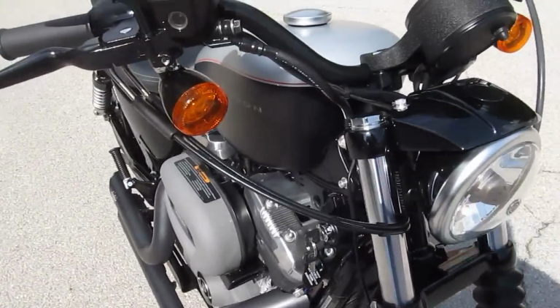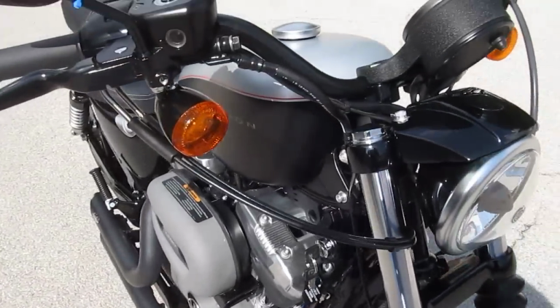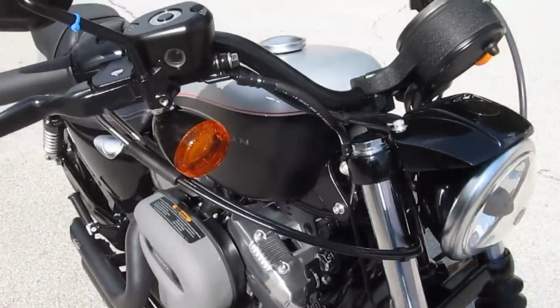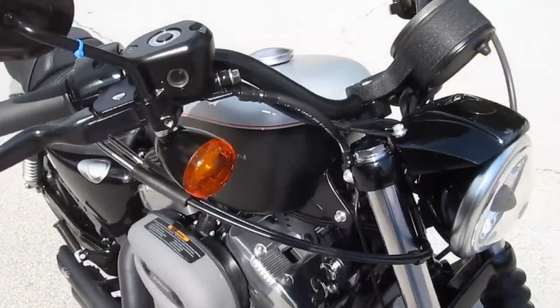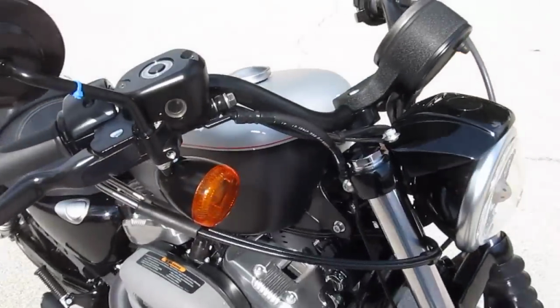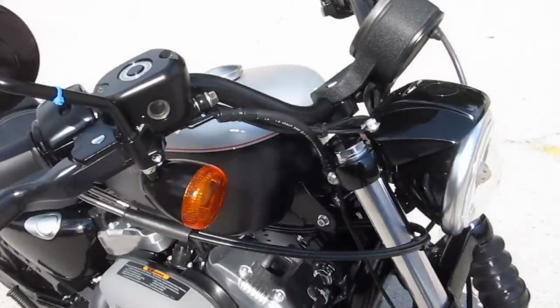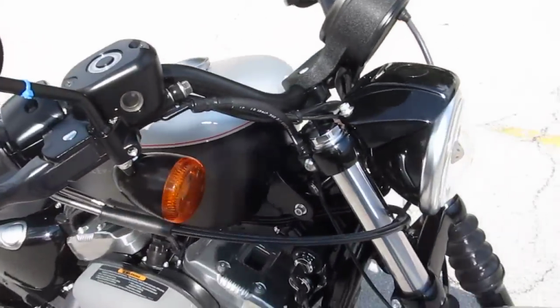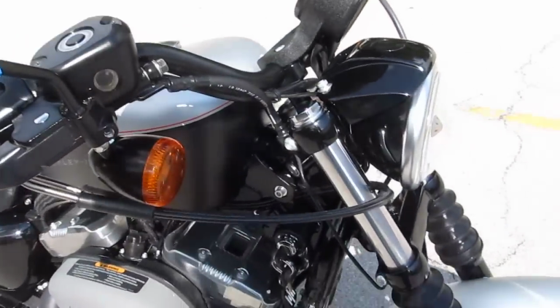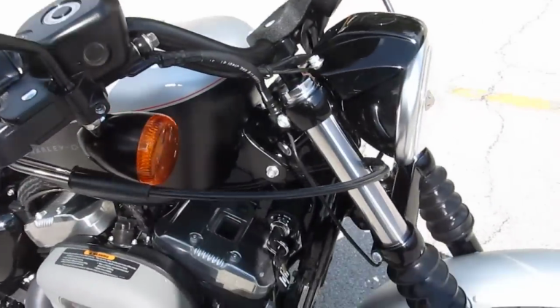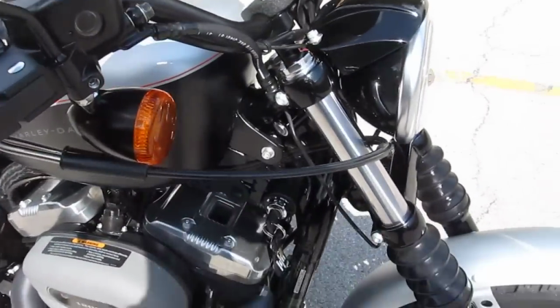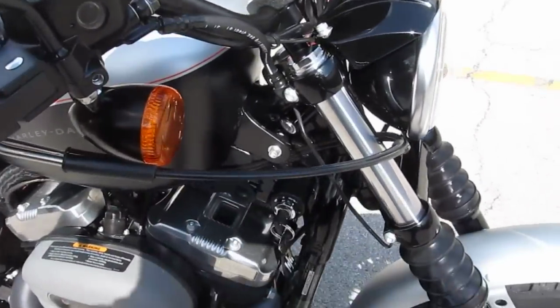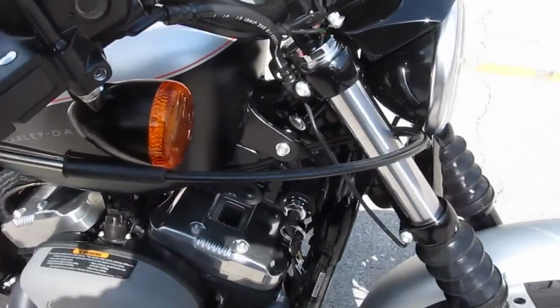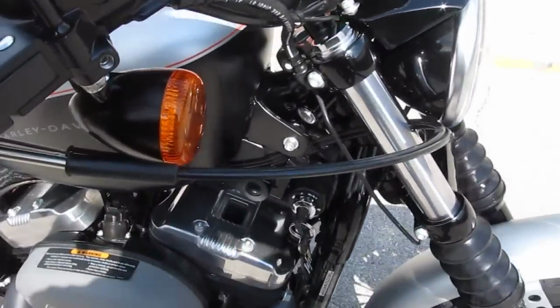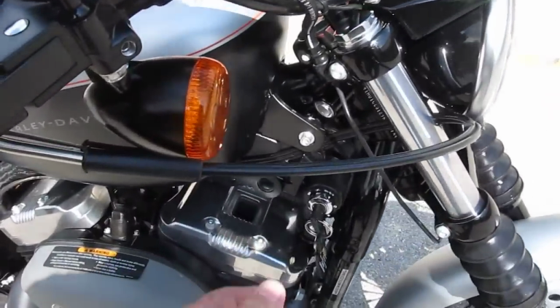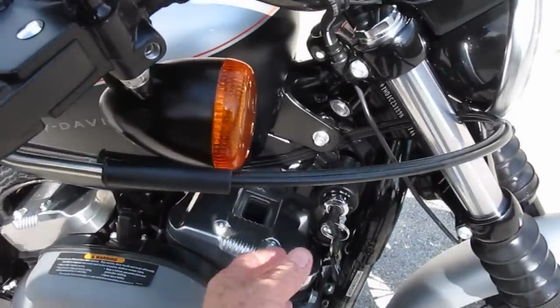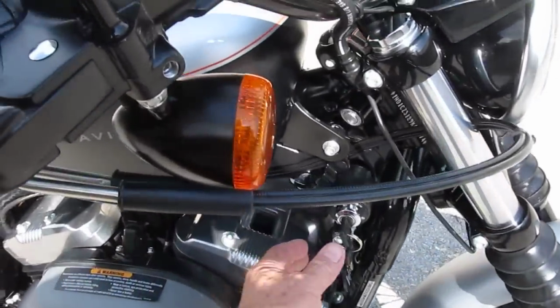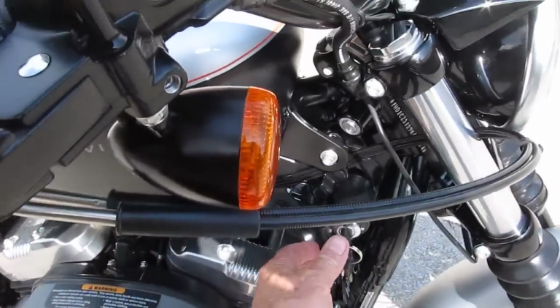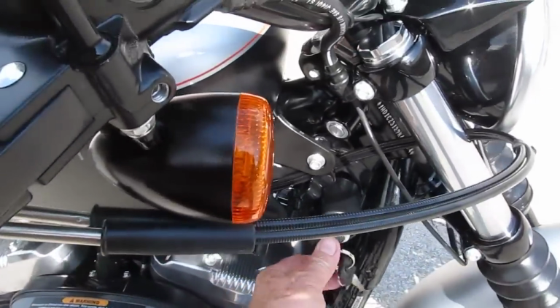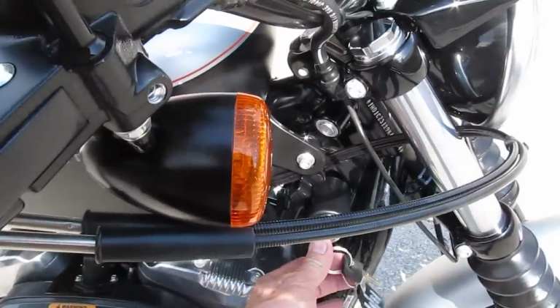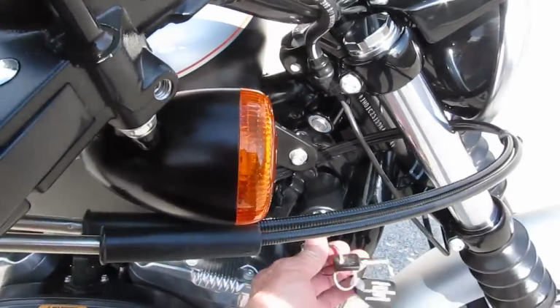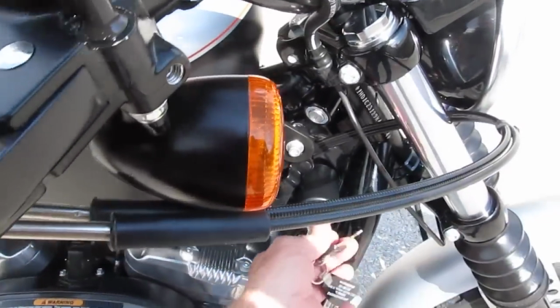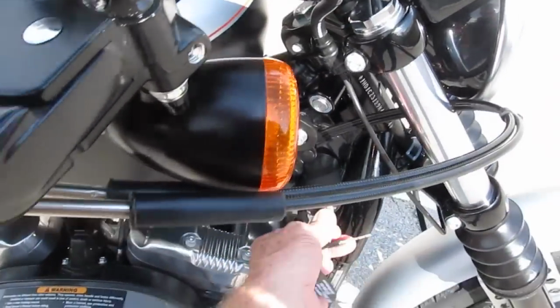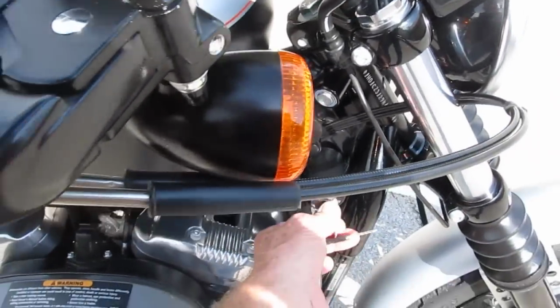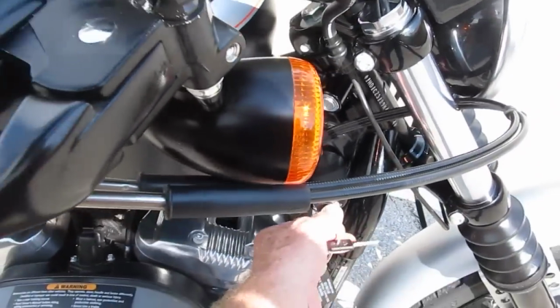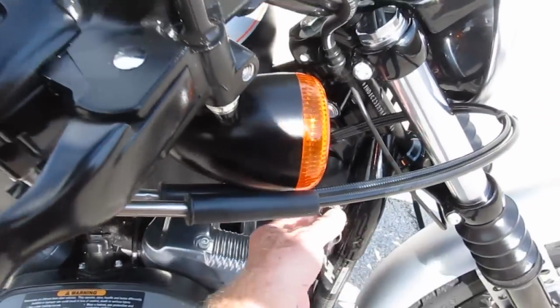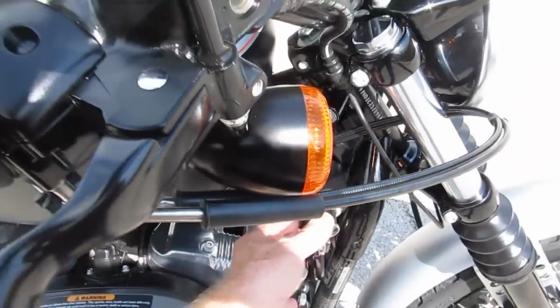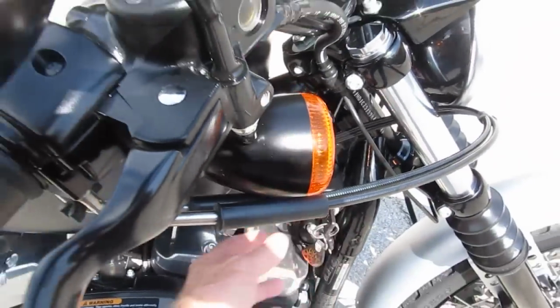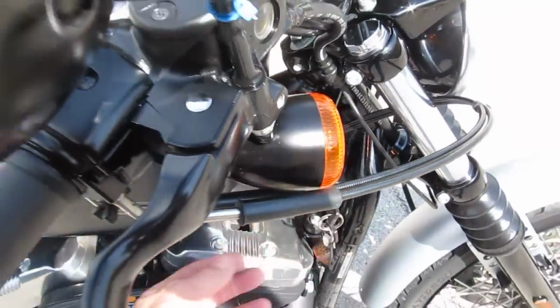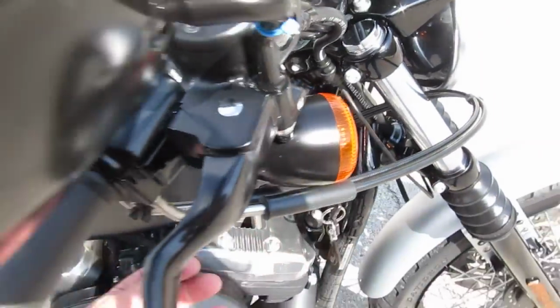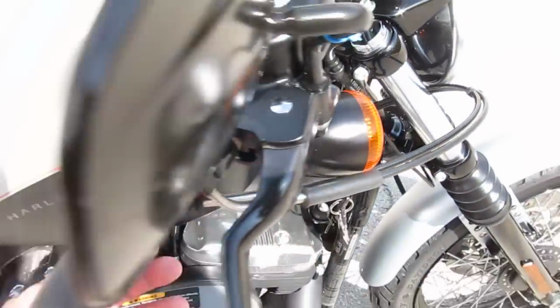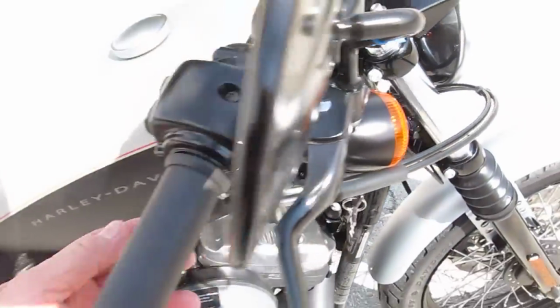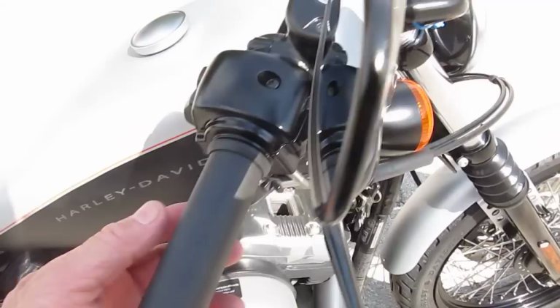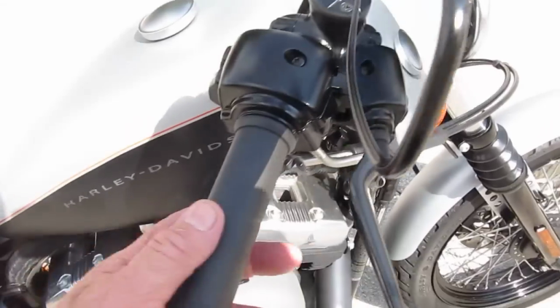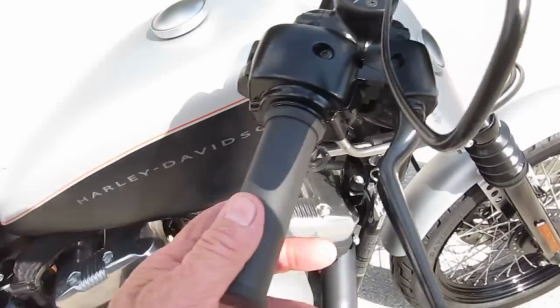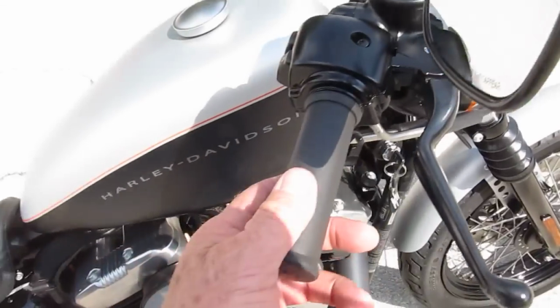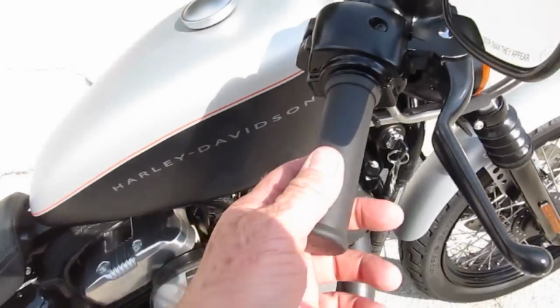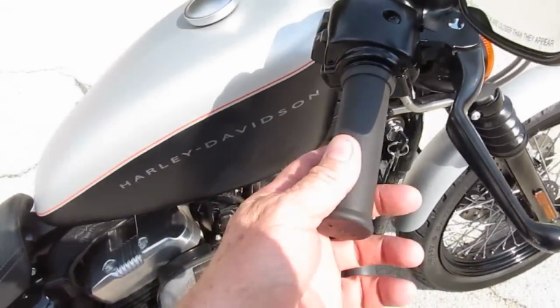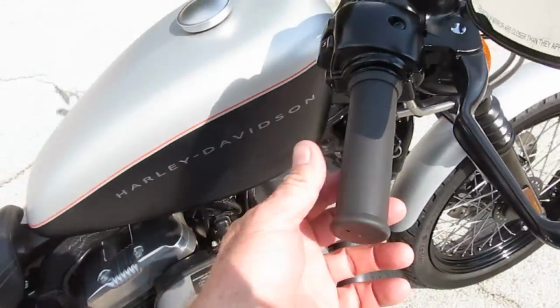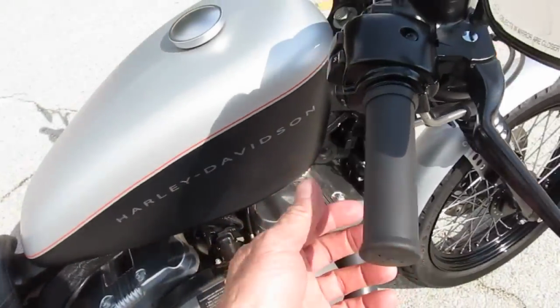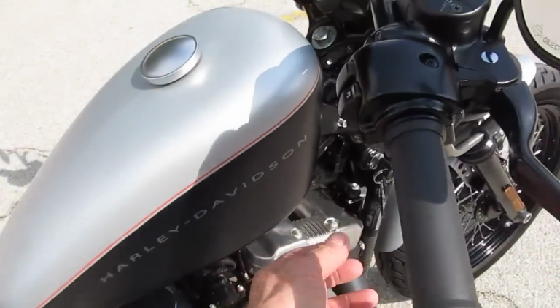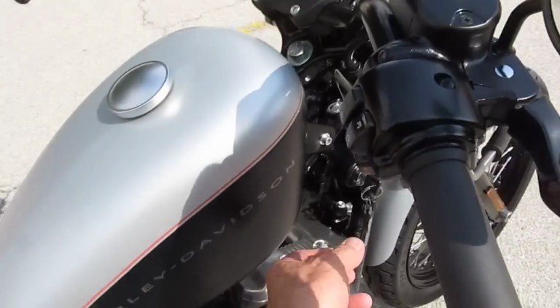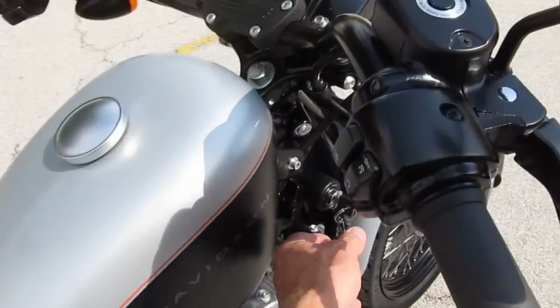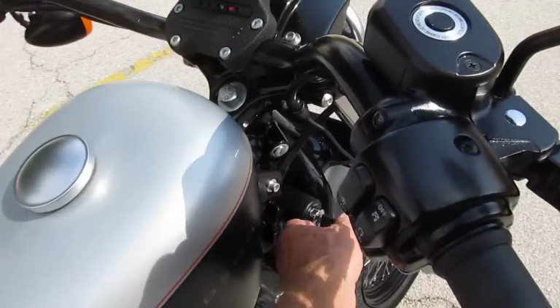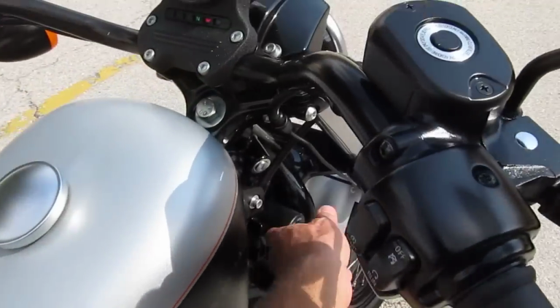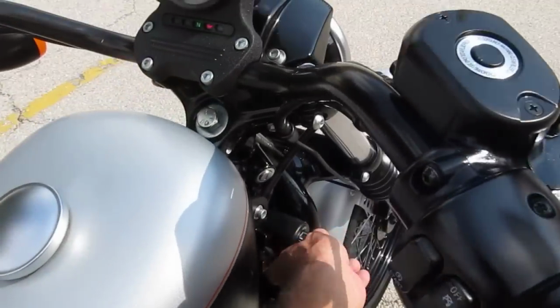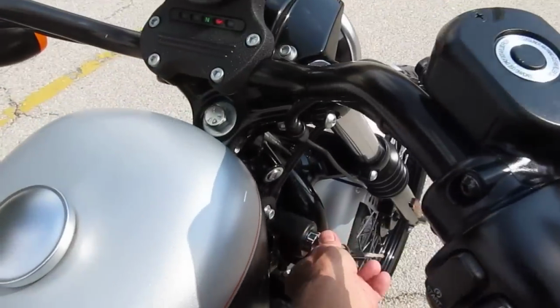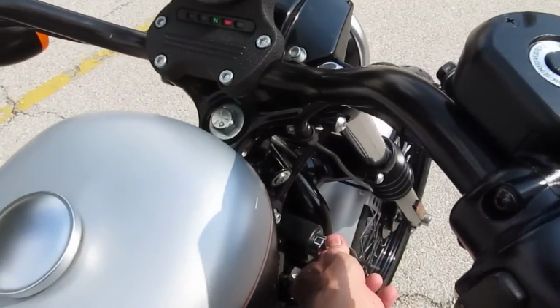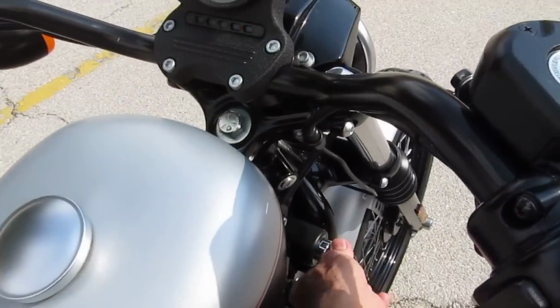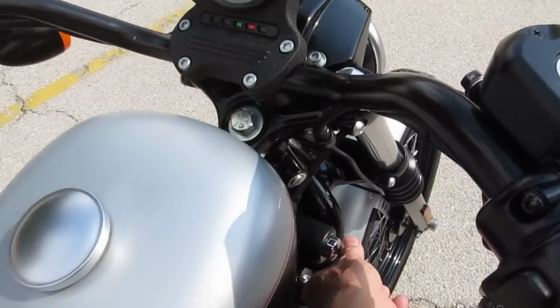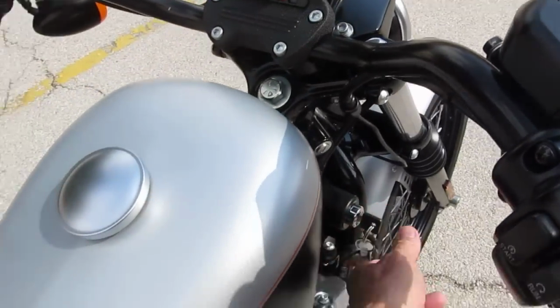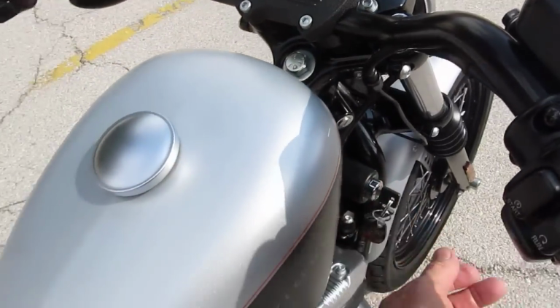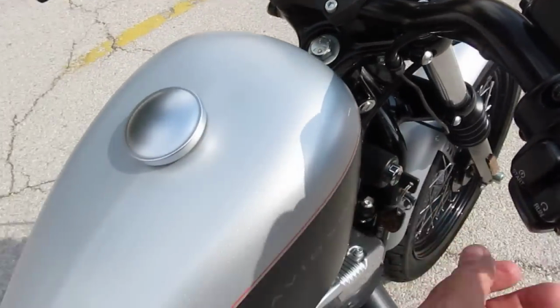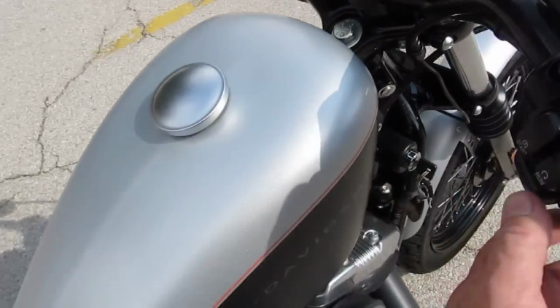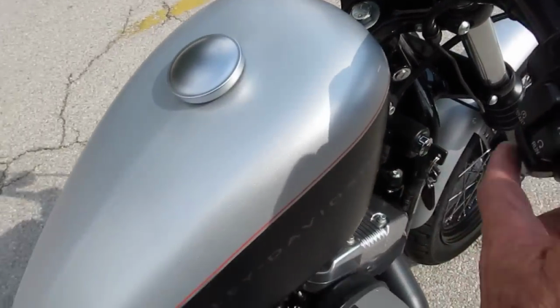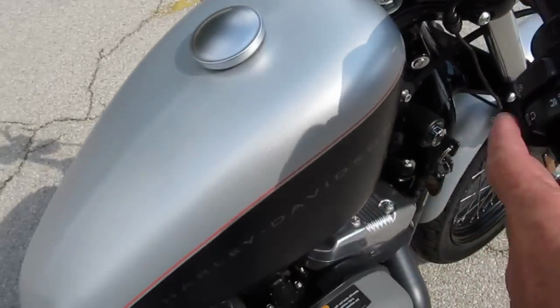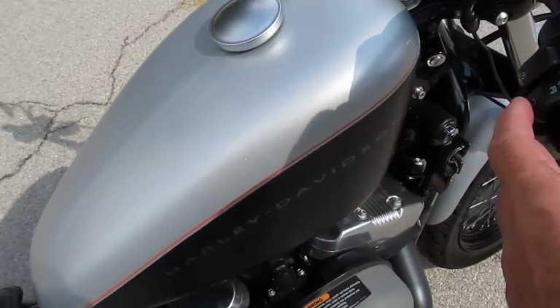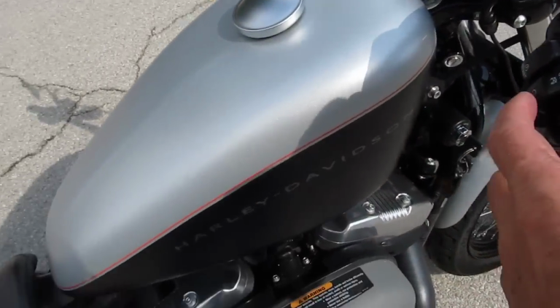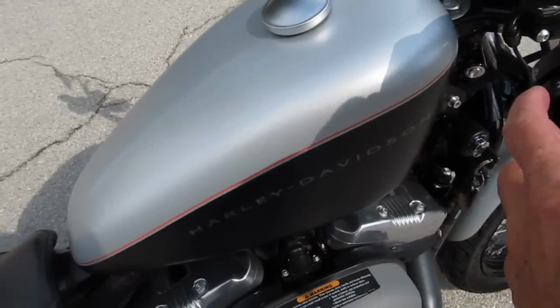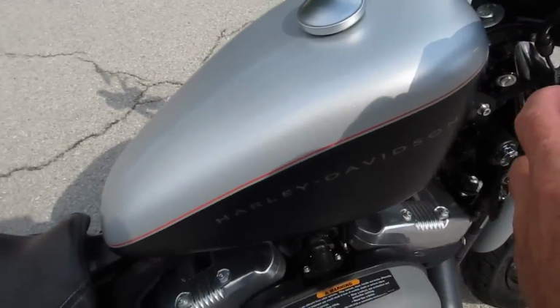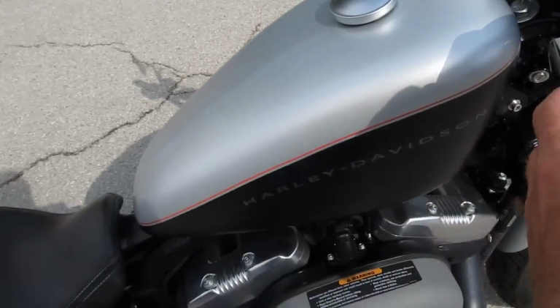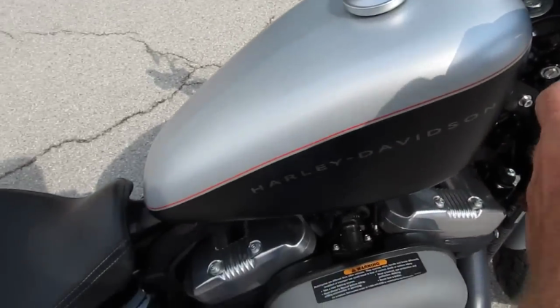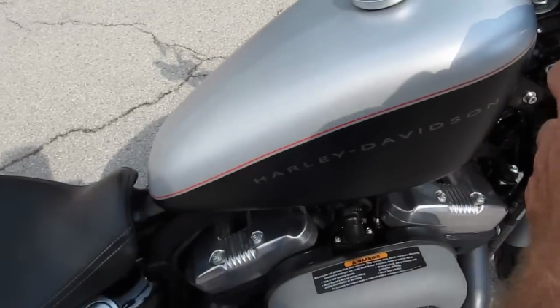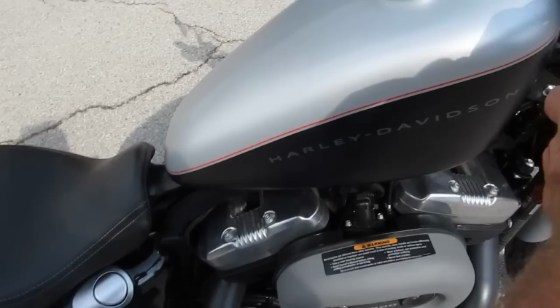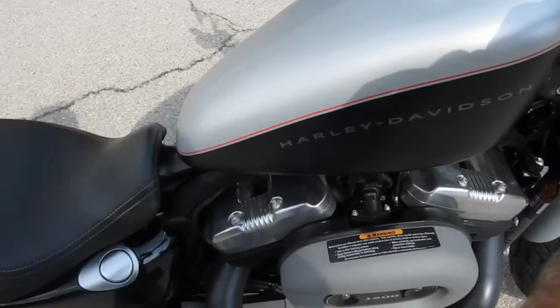Let's fire this baby off and see what it sounds like with those Vance & Hines. It is a fuel injected bike.